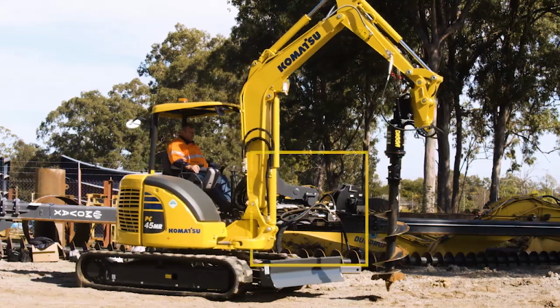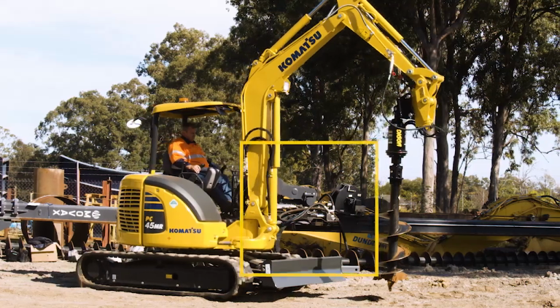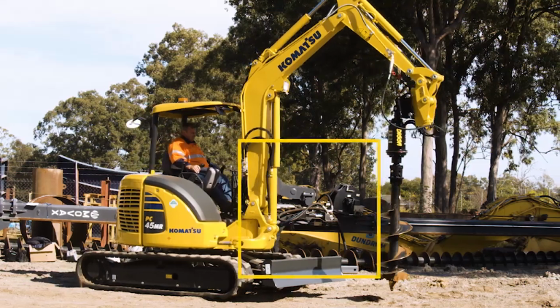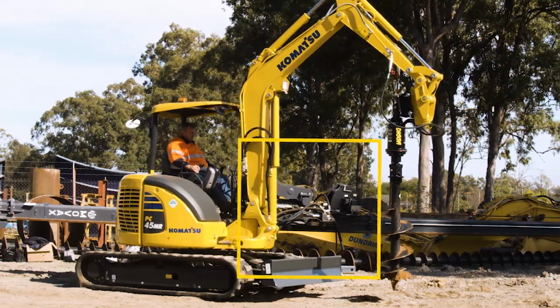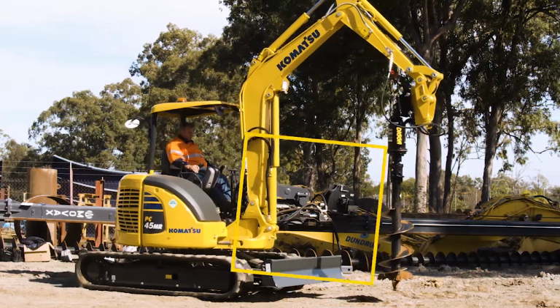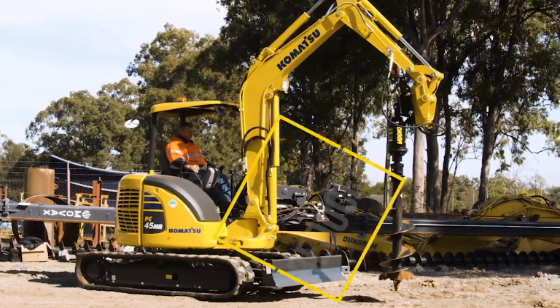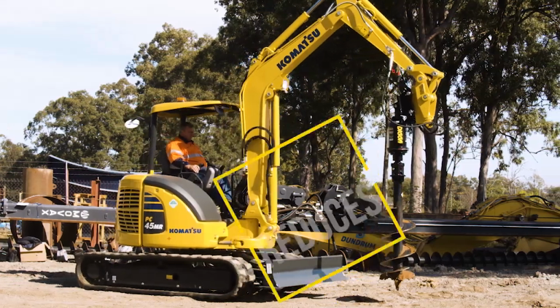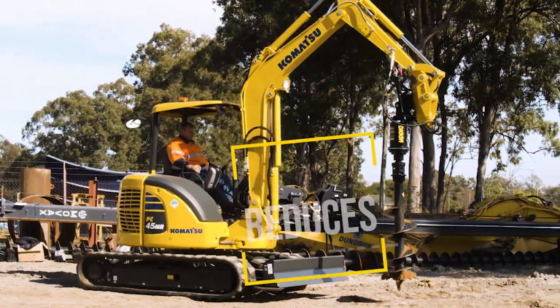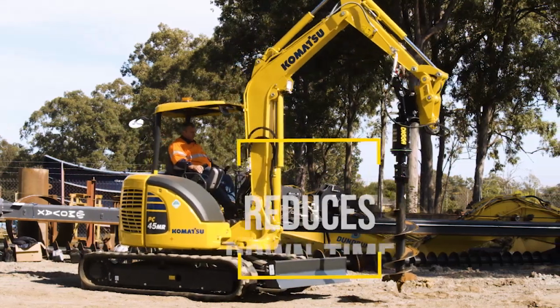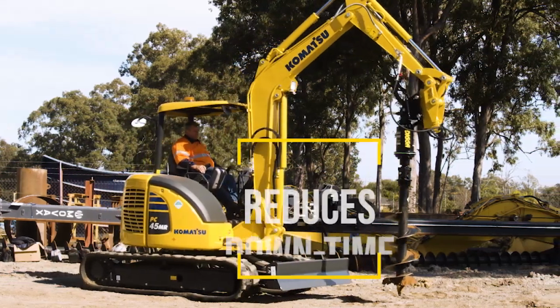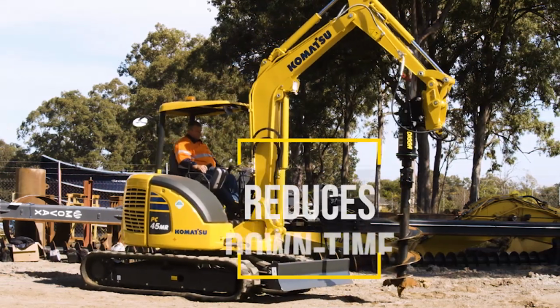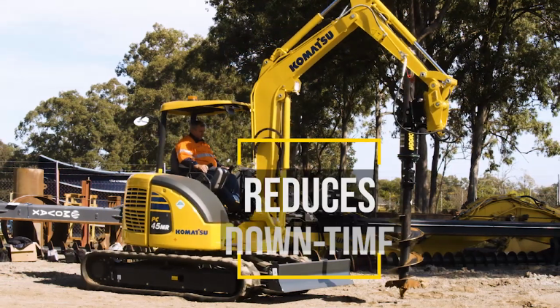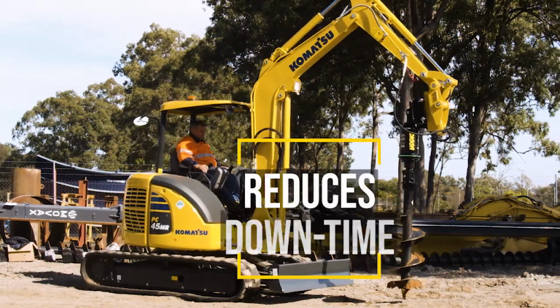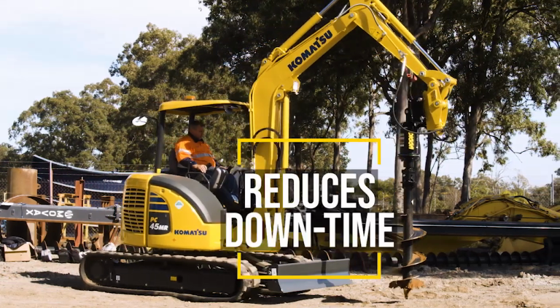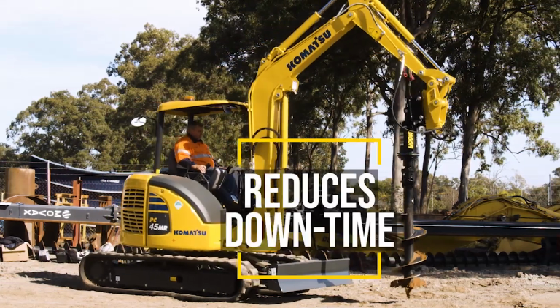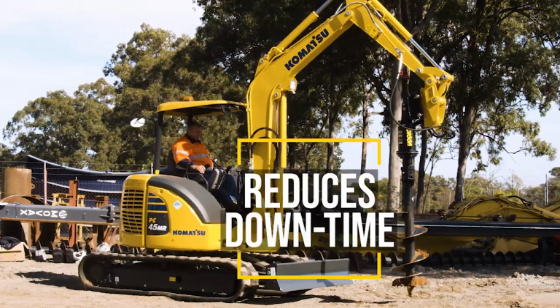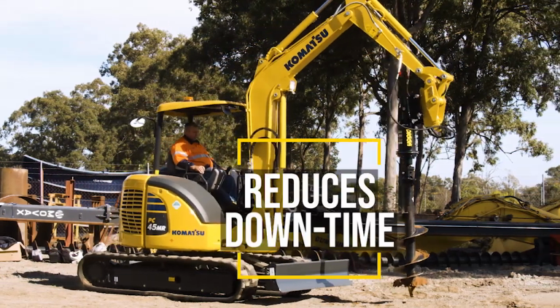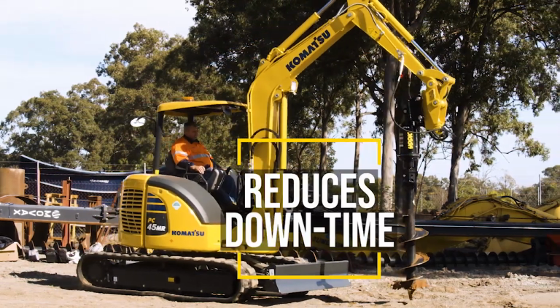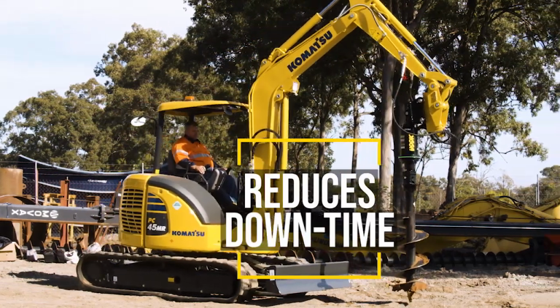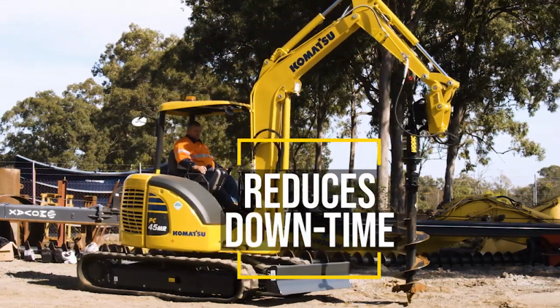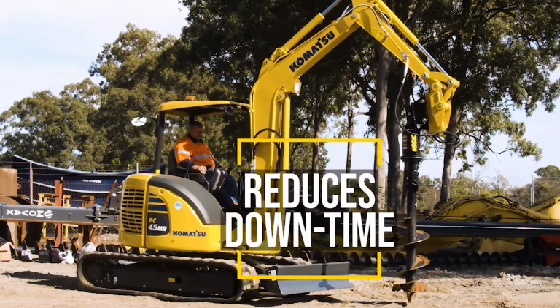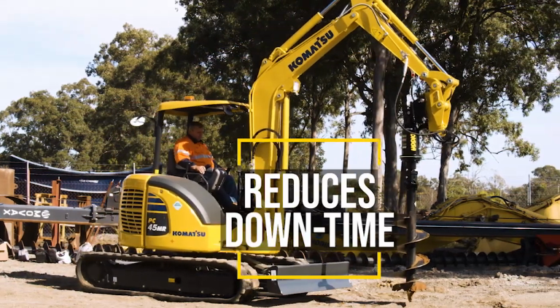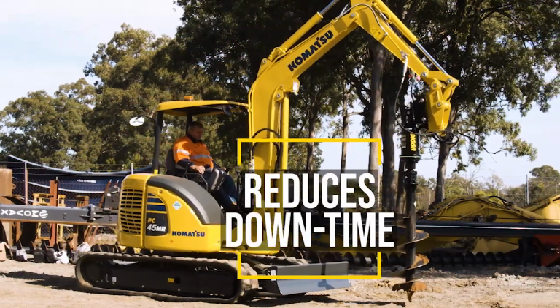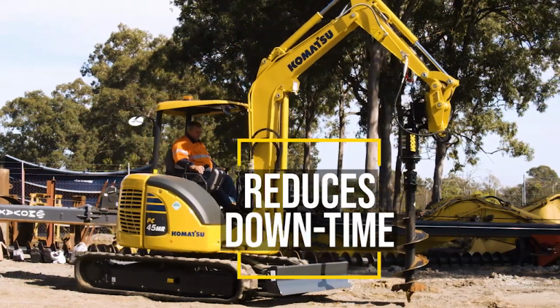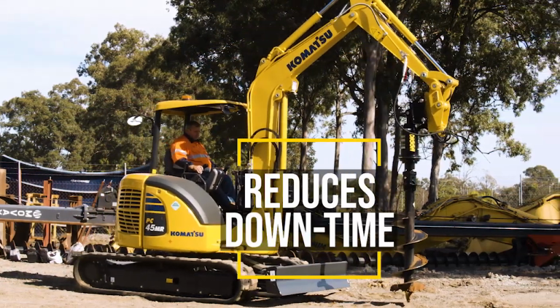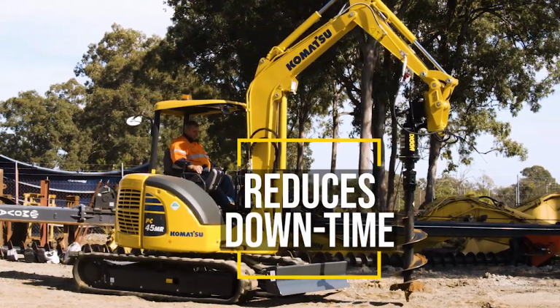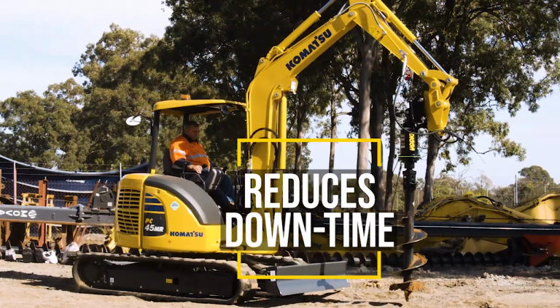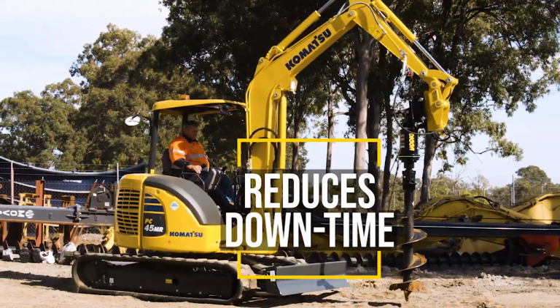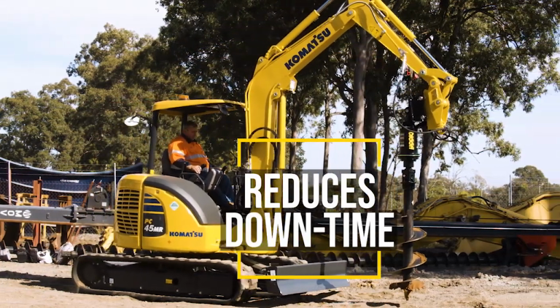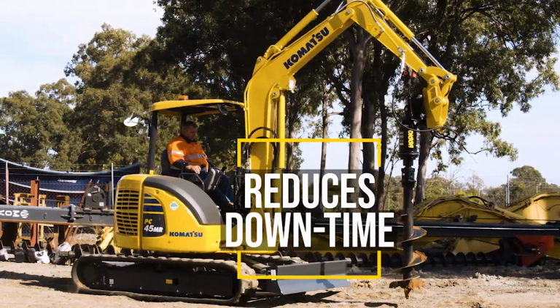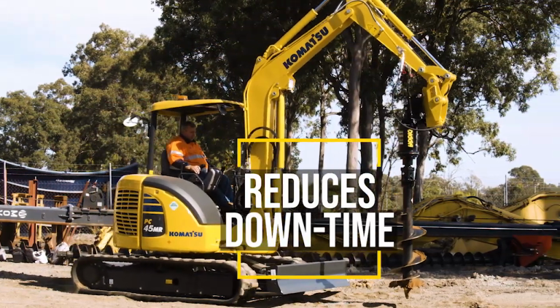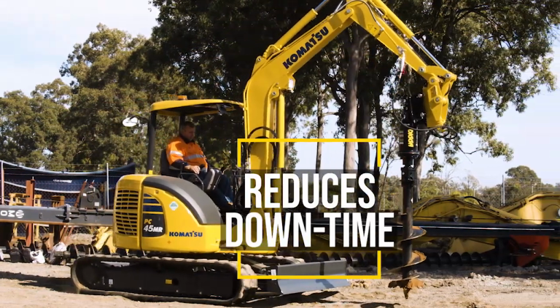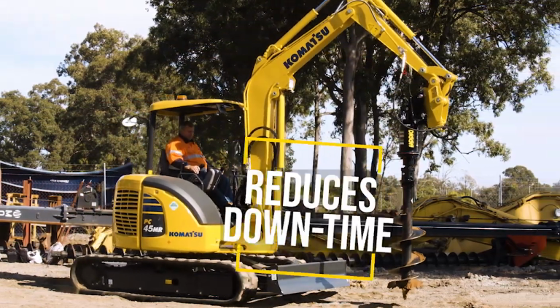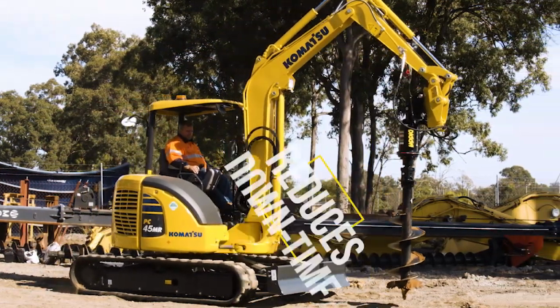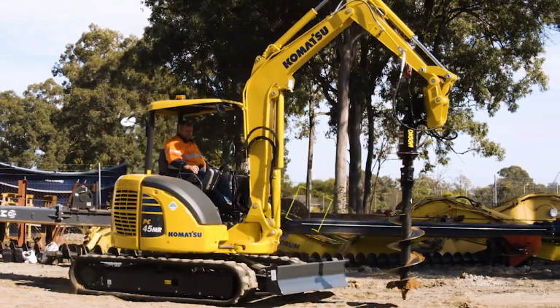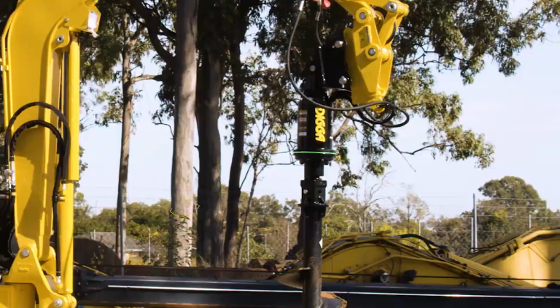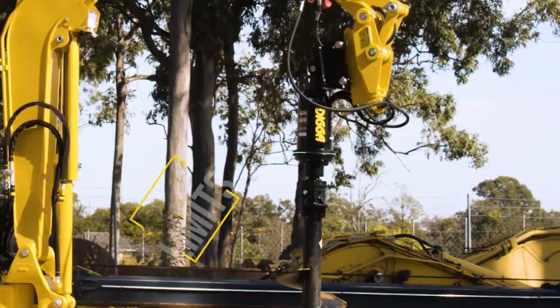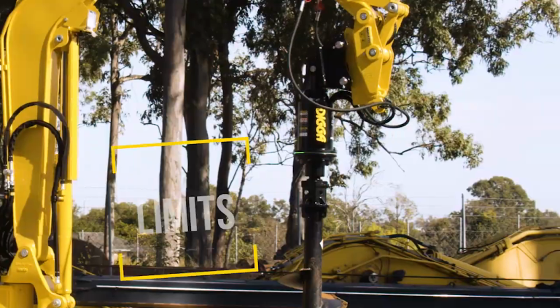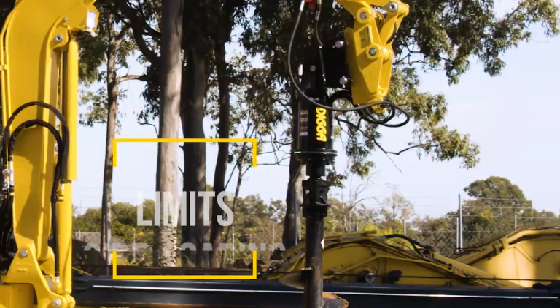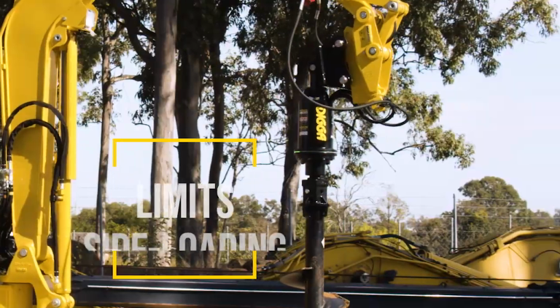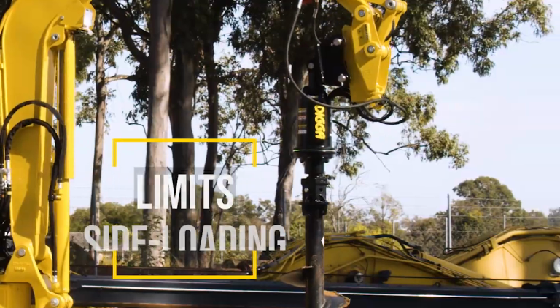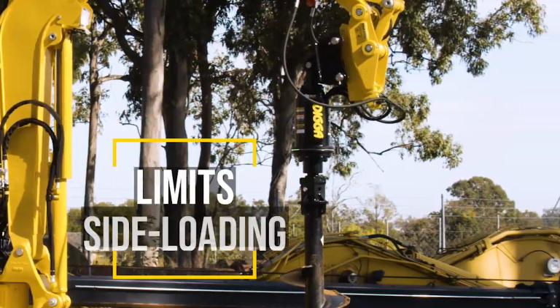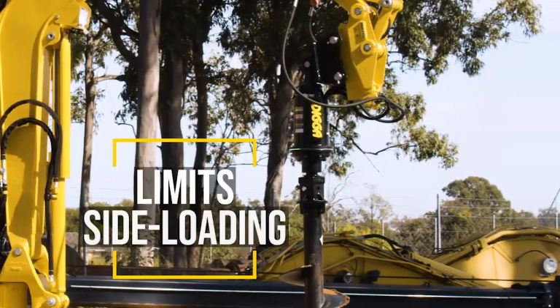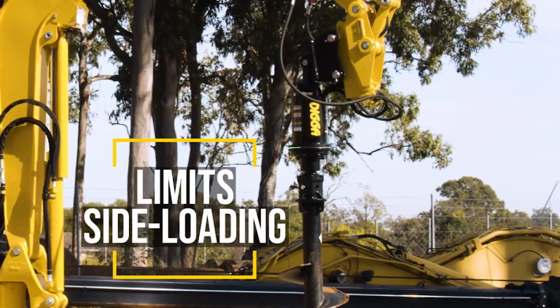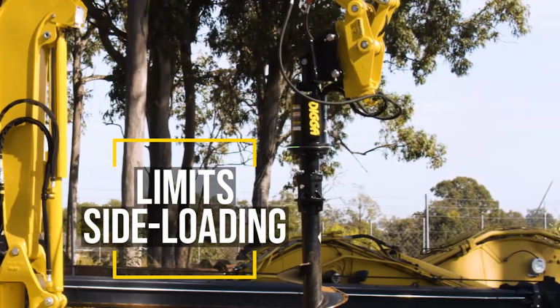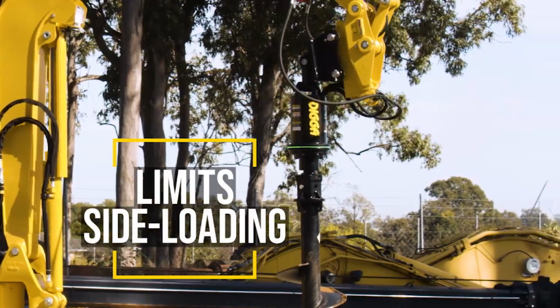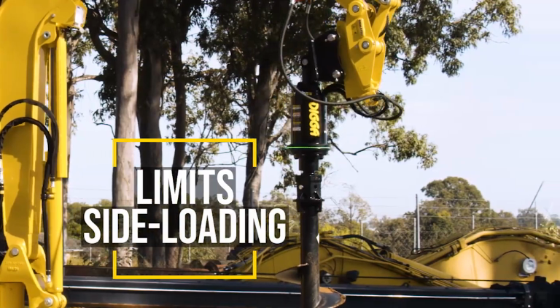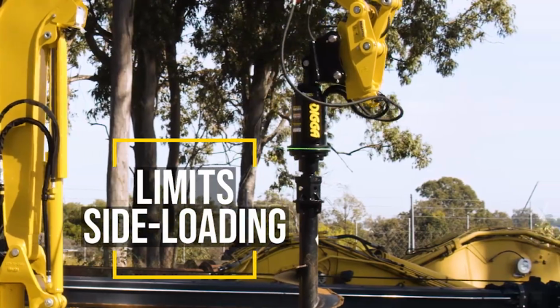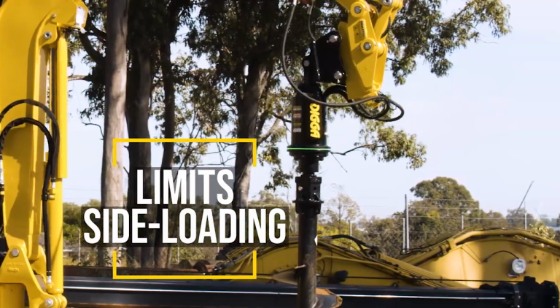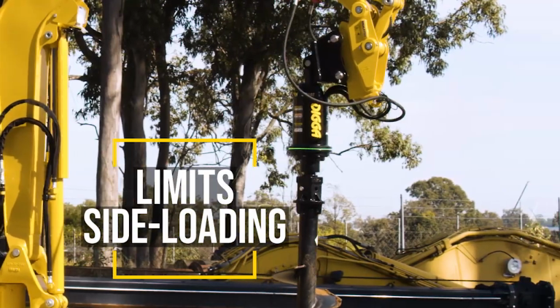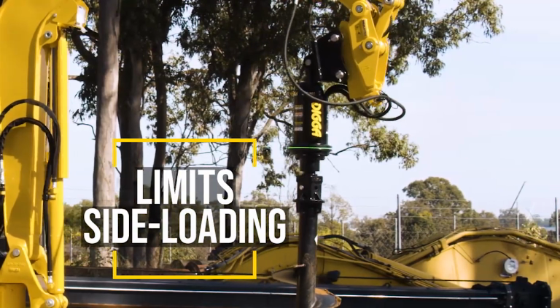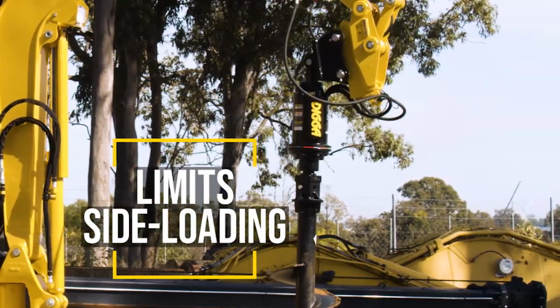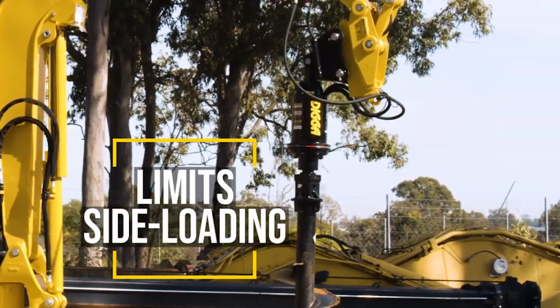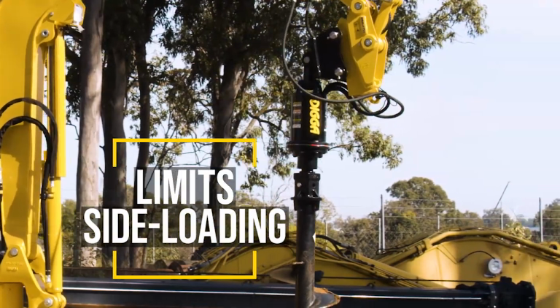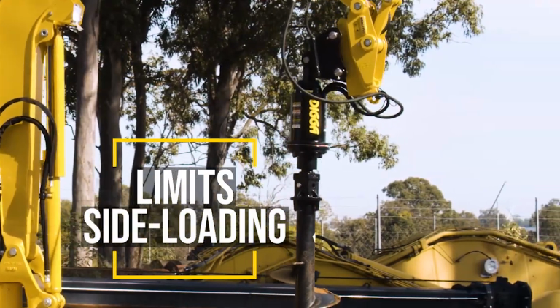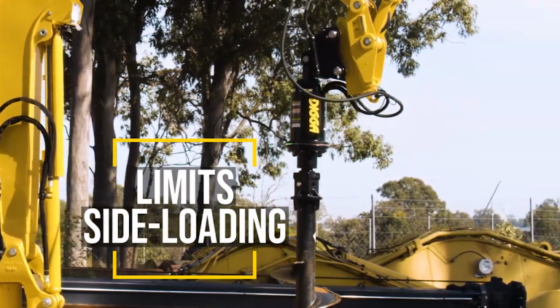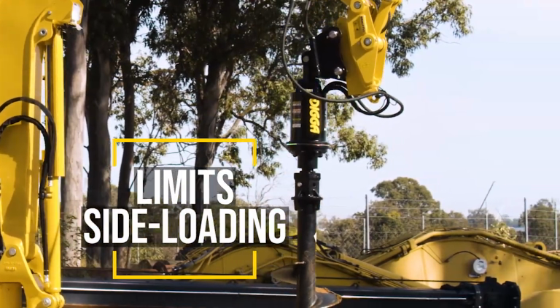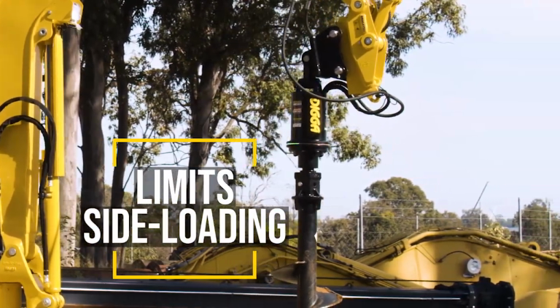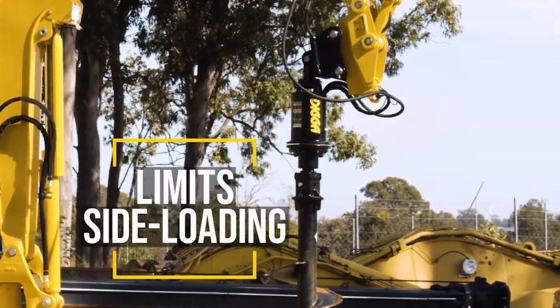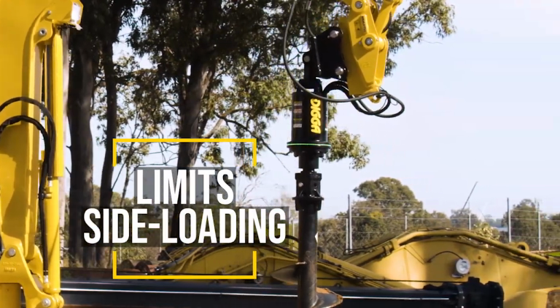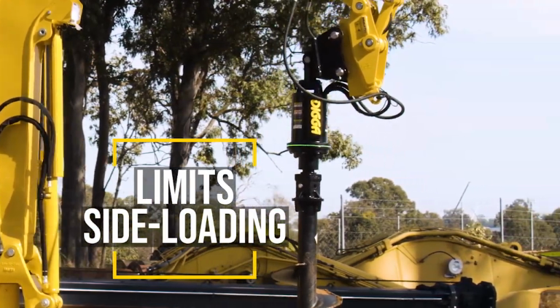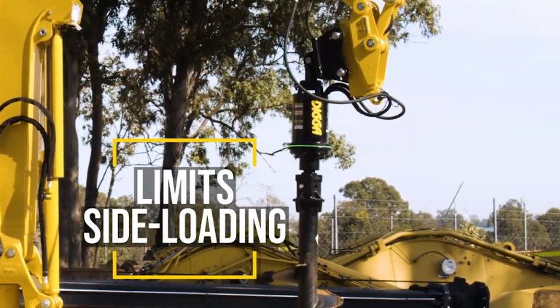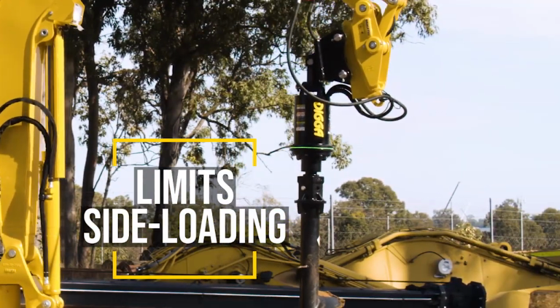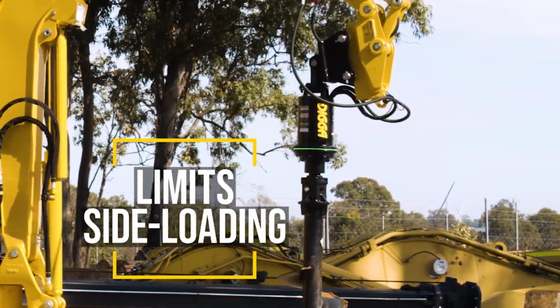HALO reduces downtime, saving you money, and limits the chances of sideloading on the auger and drive, which could result in damage.